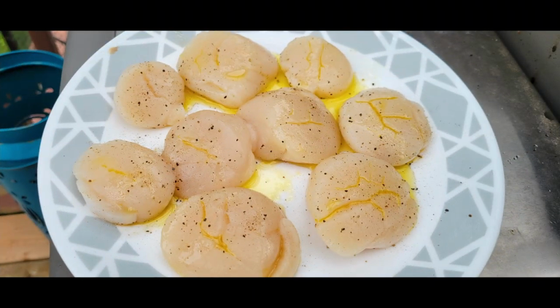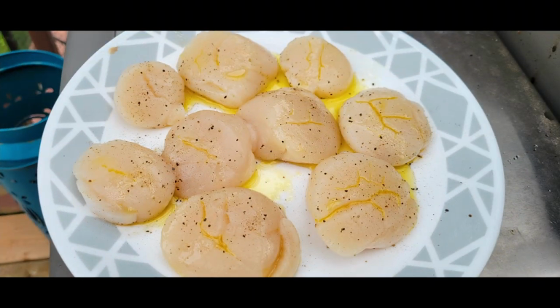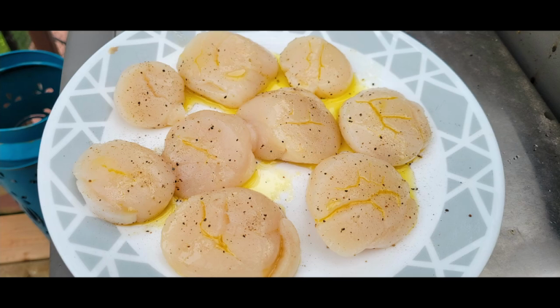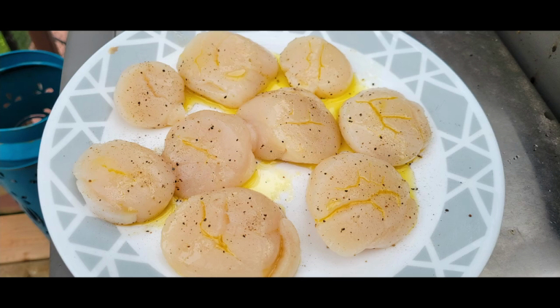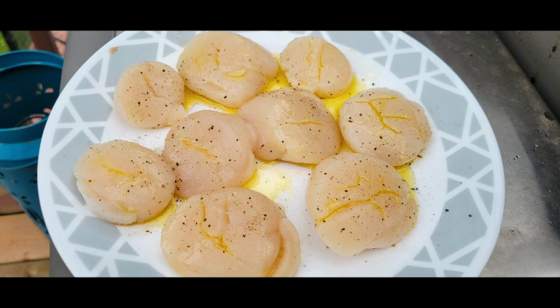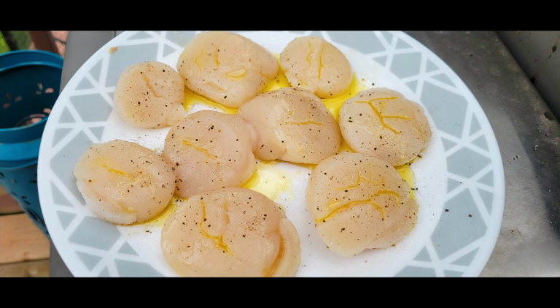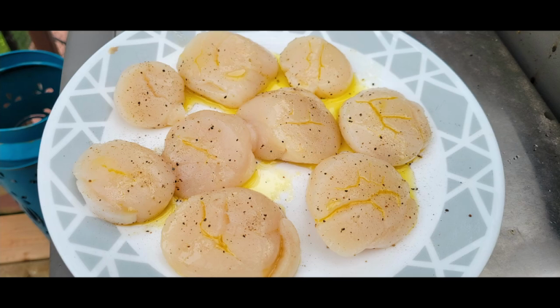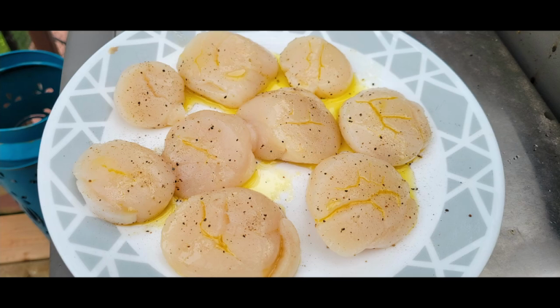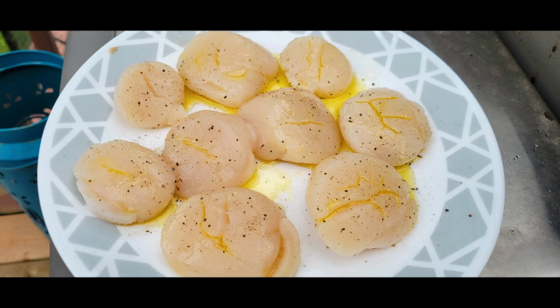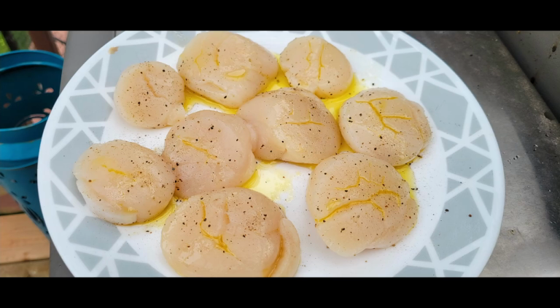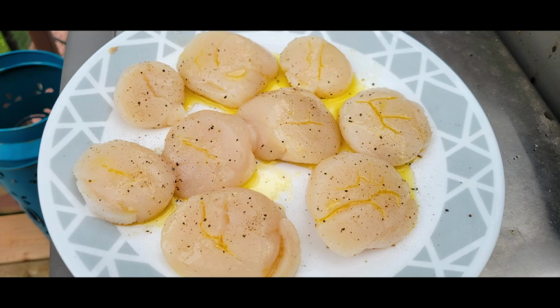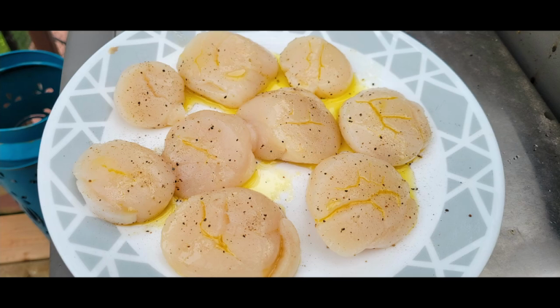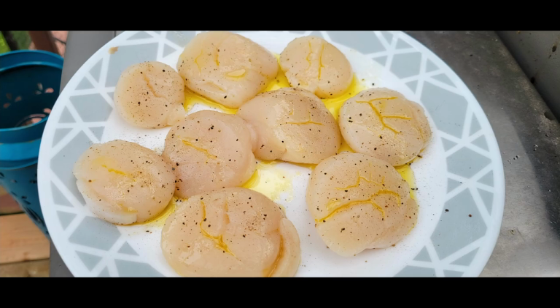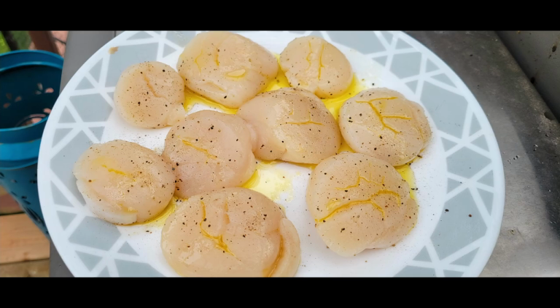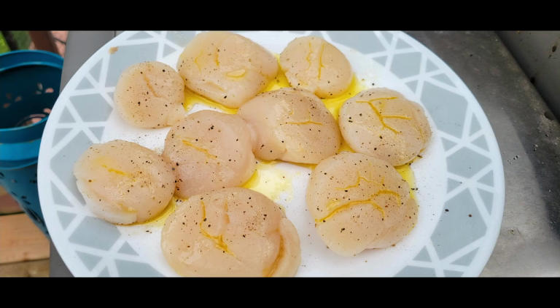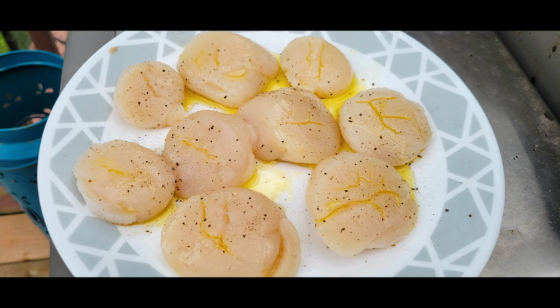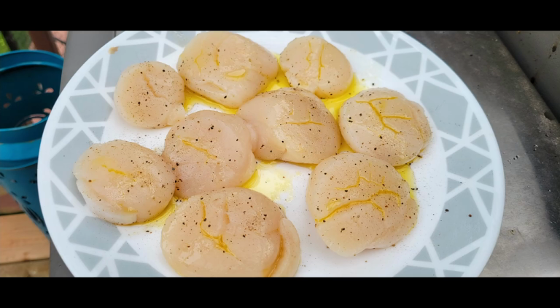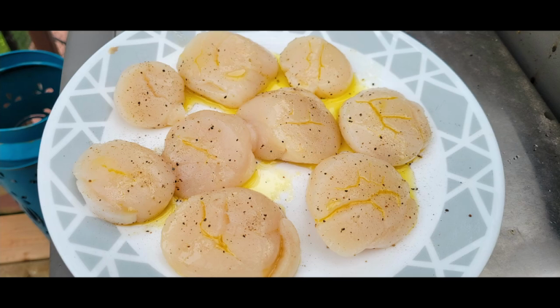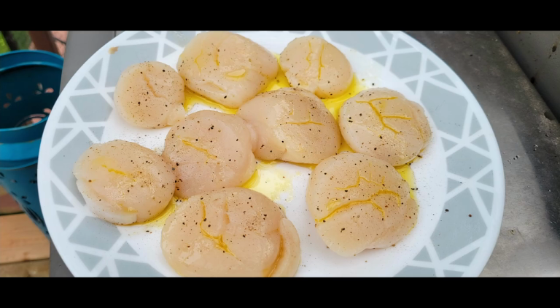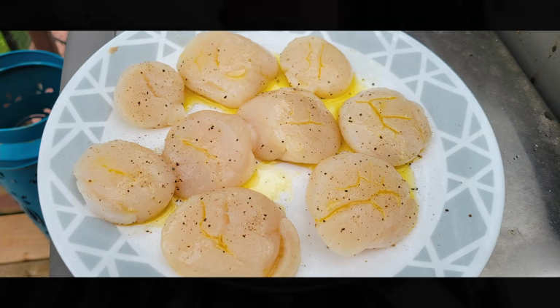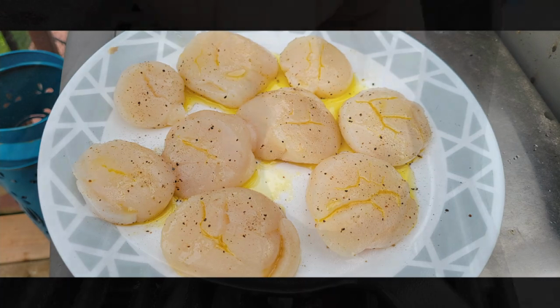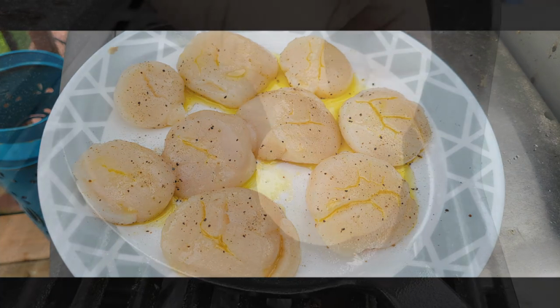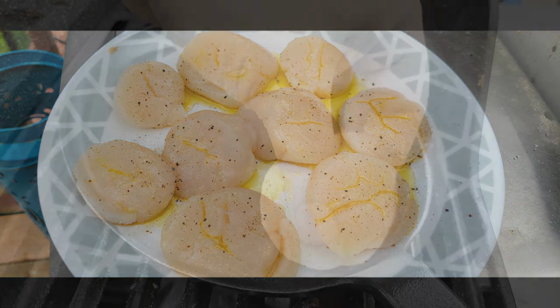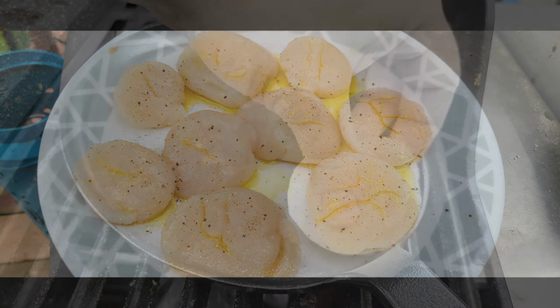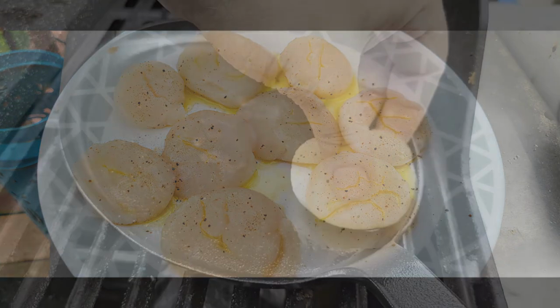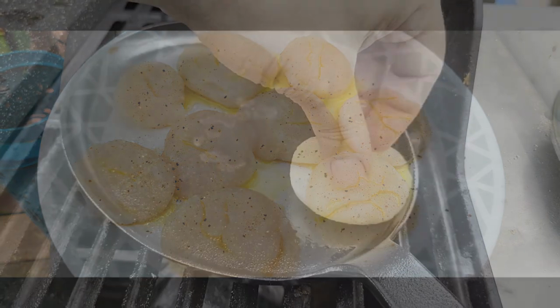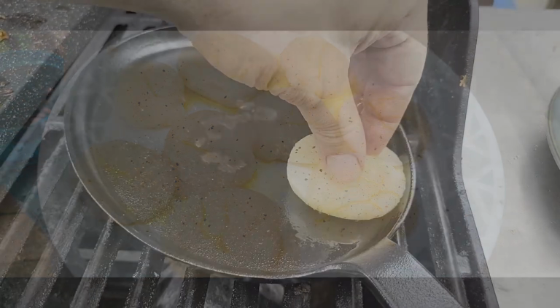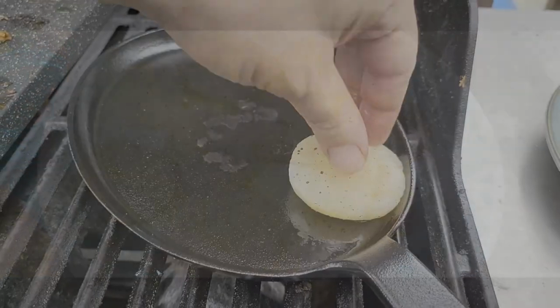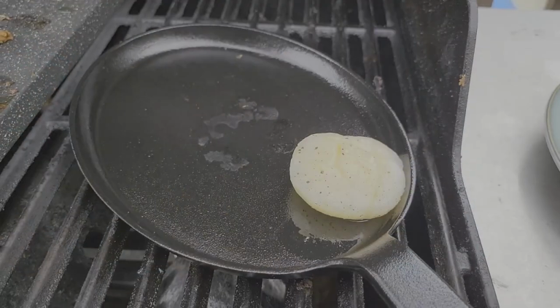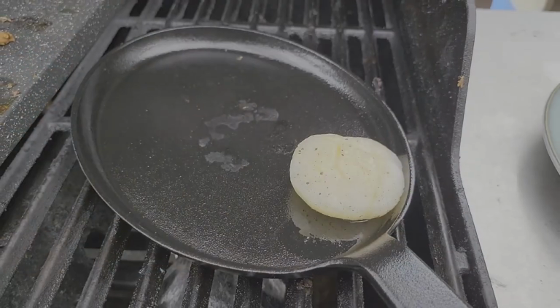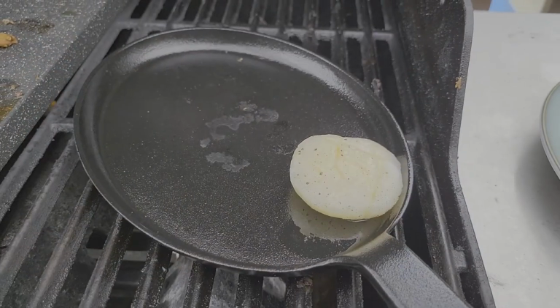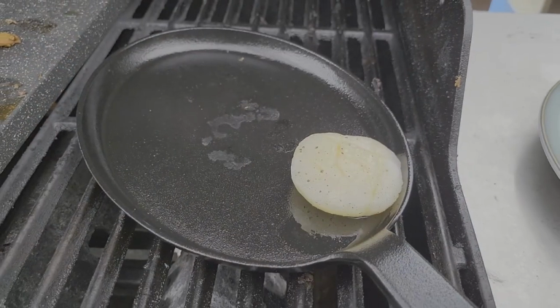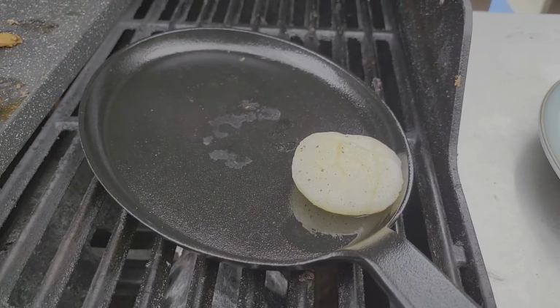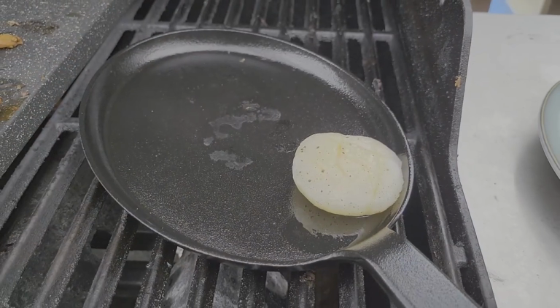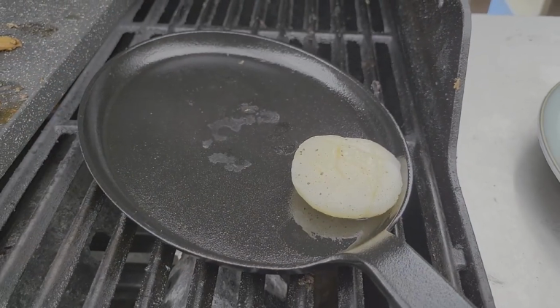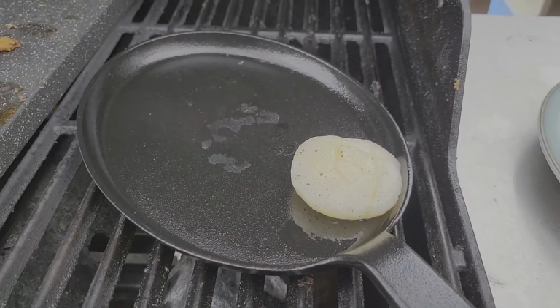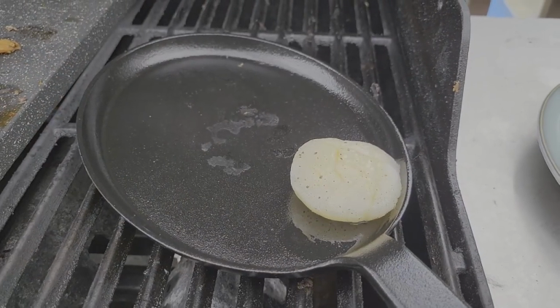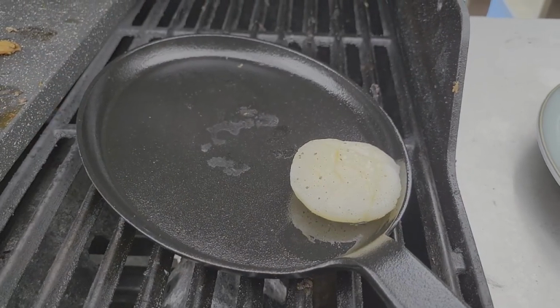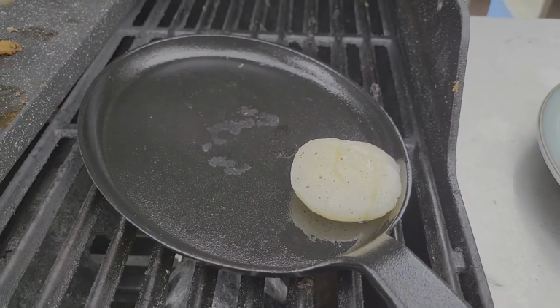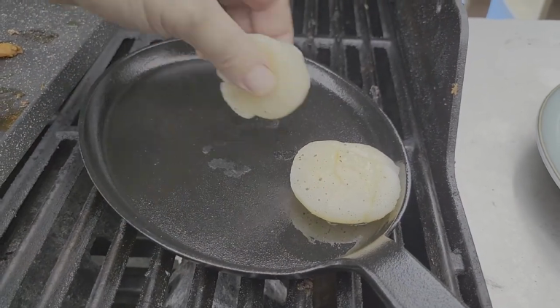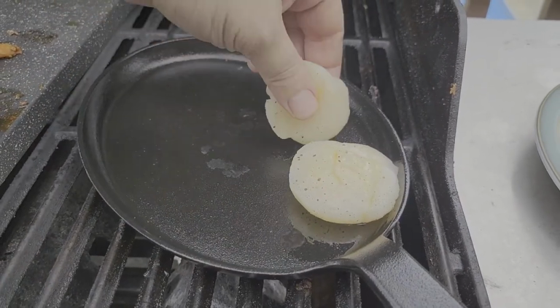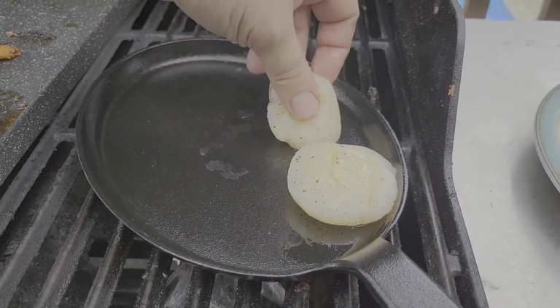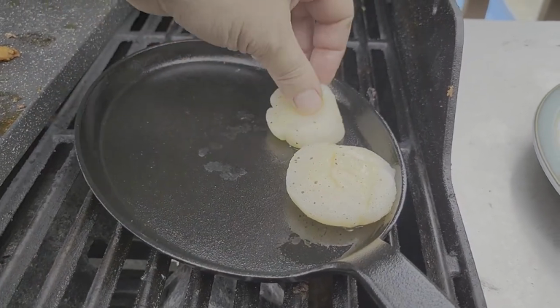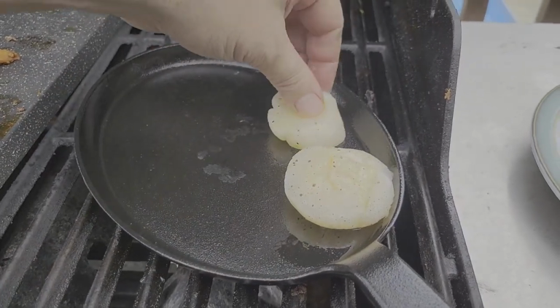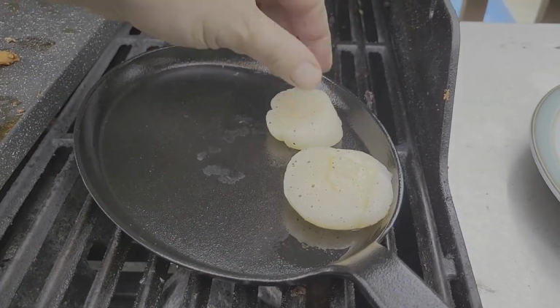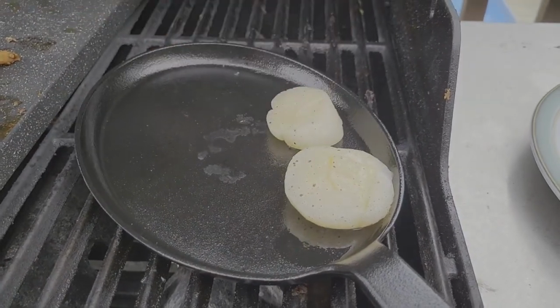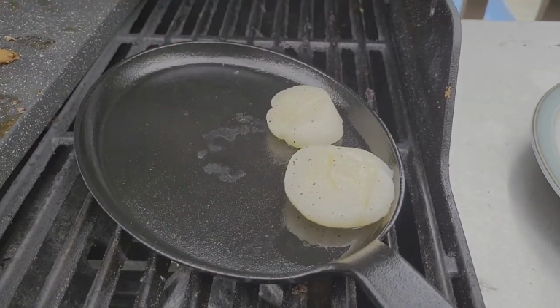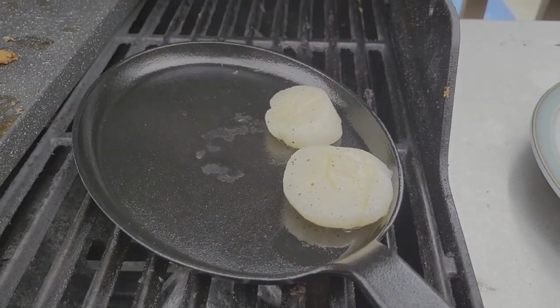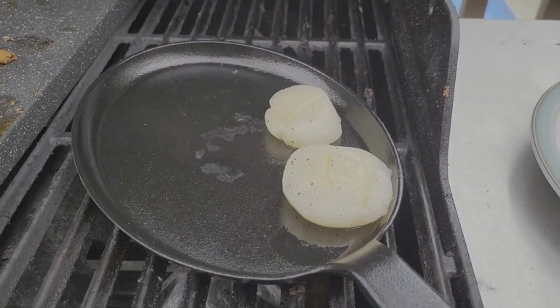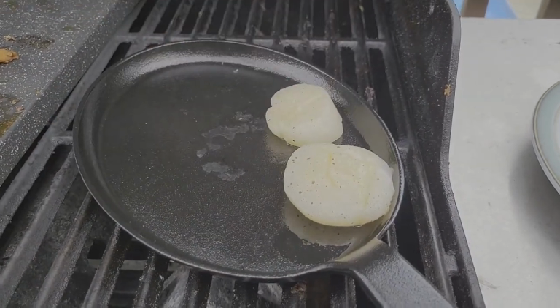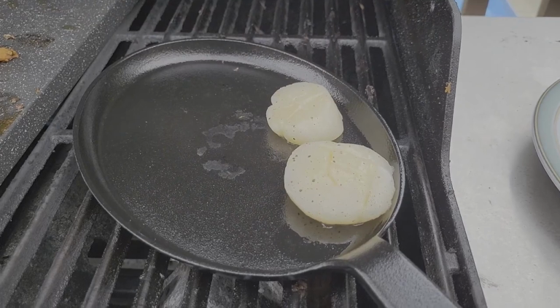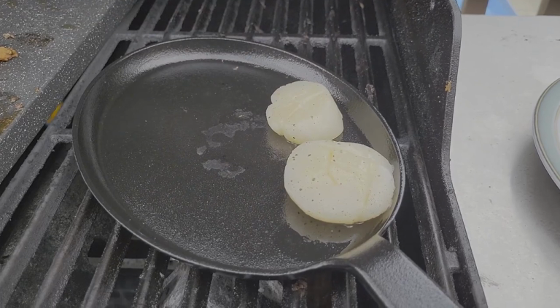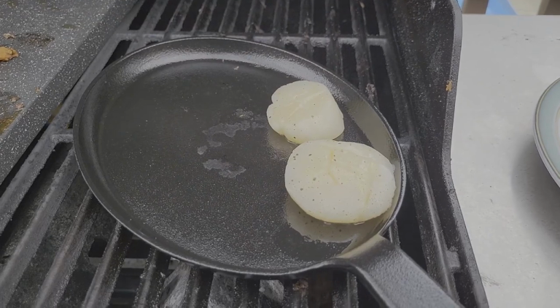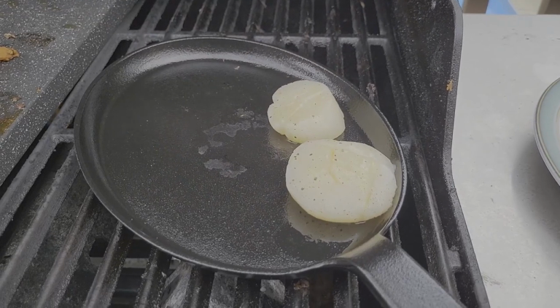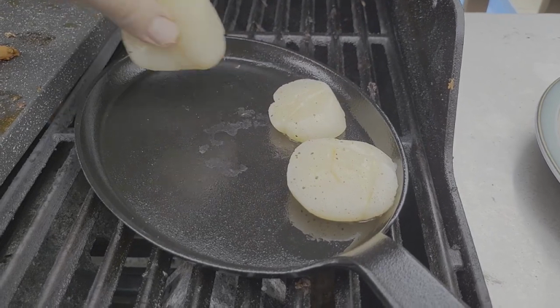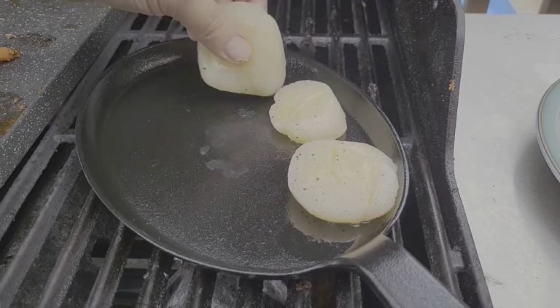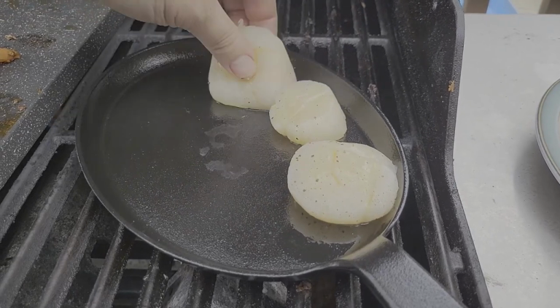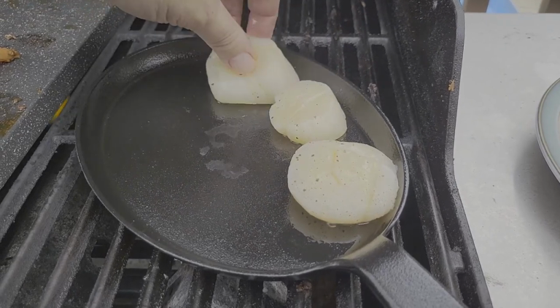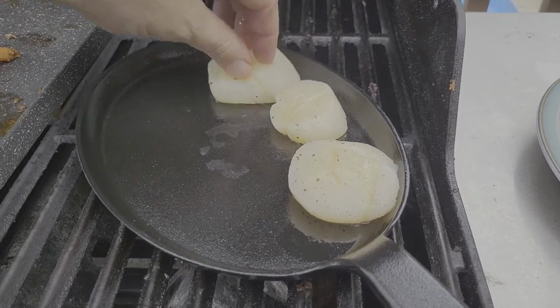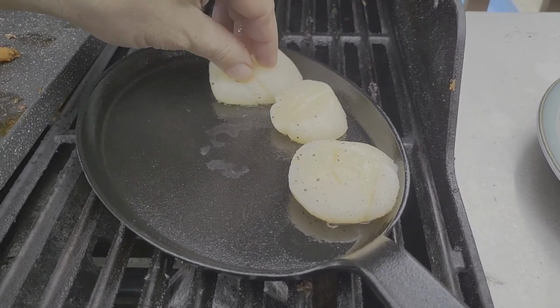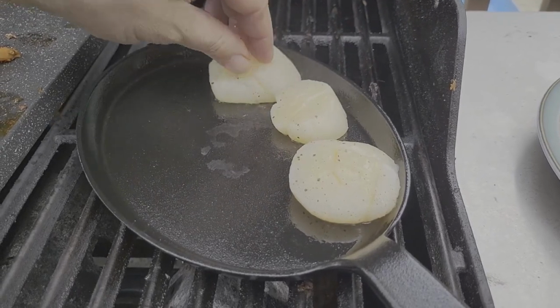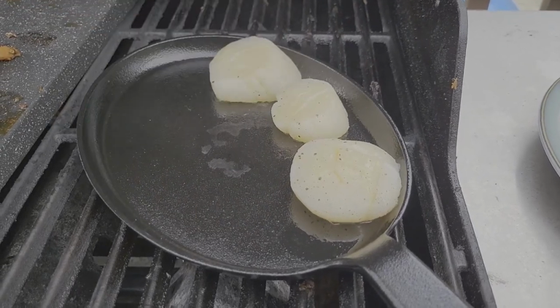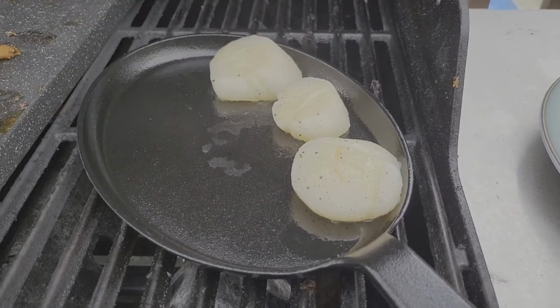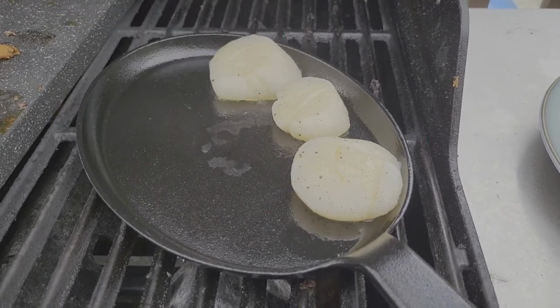For the scallops, I simply added salt, pepper, and some olive oil and gave them a nice hard sear on each side.